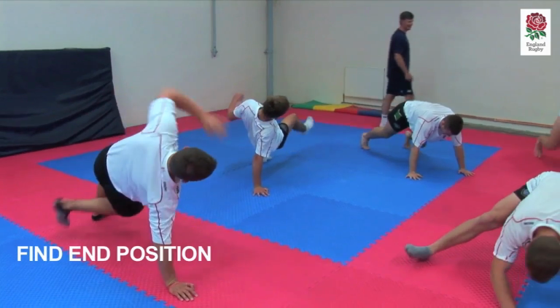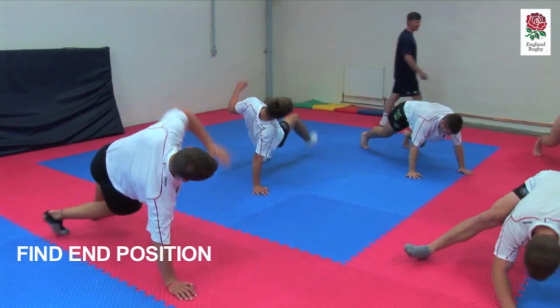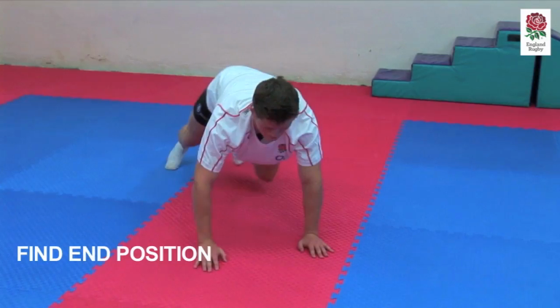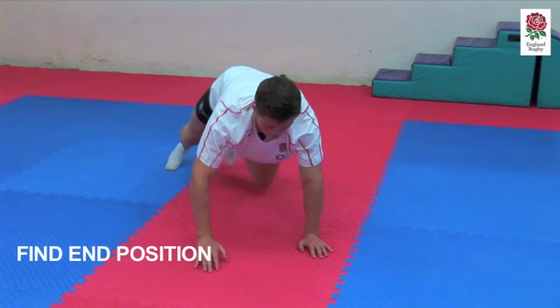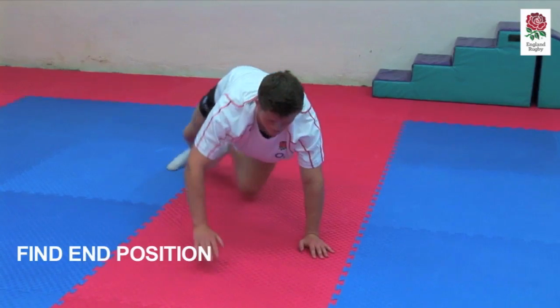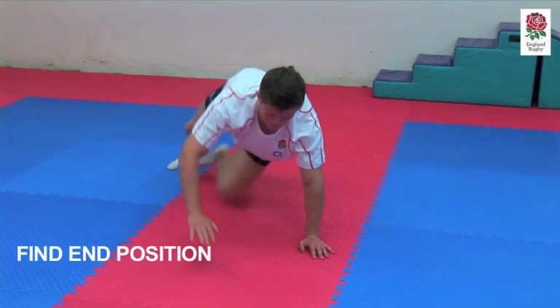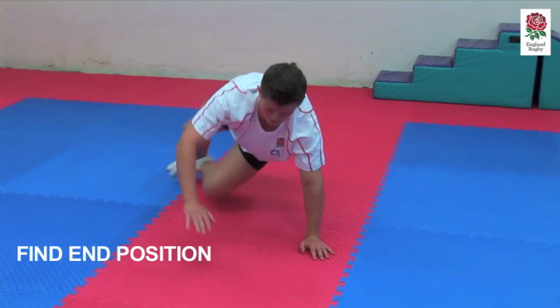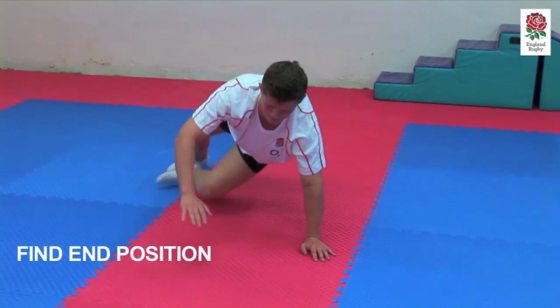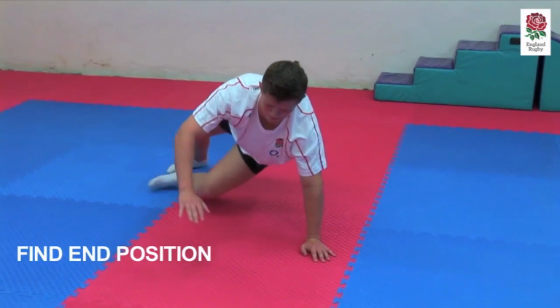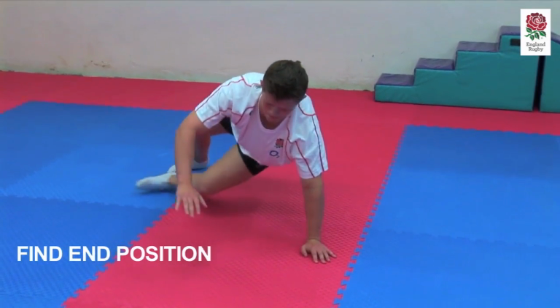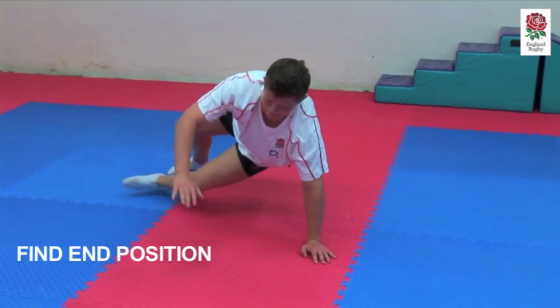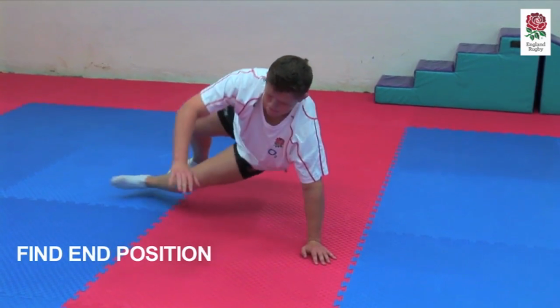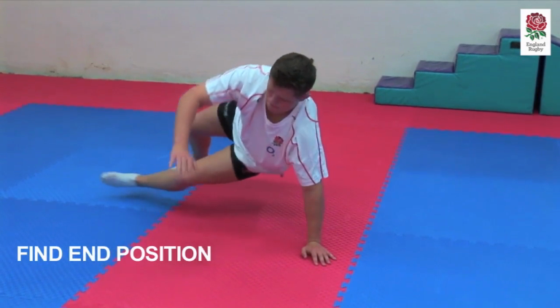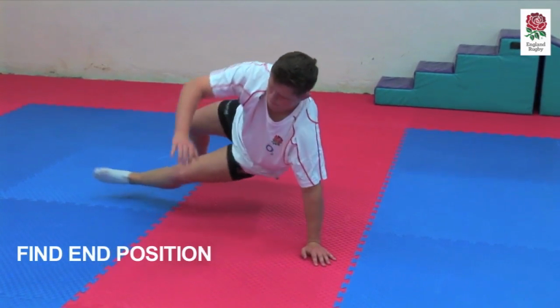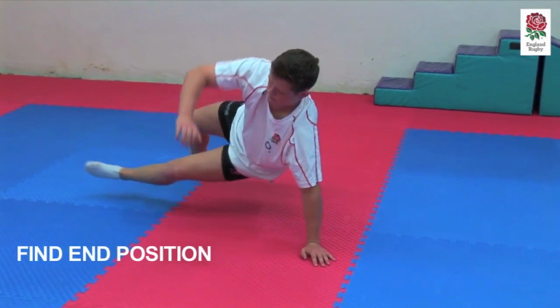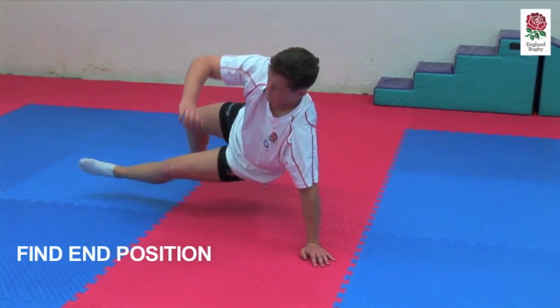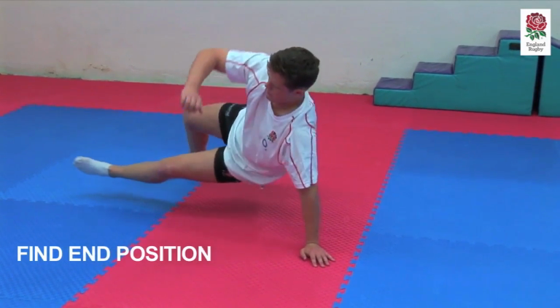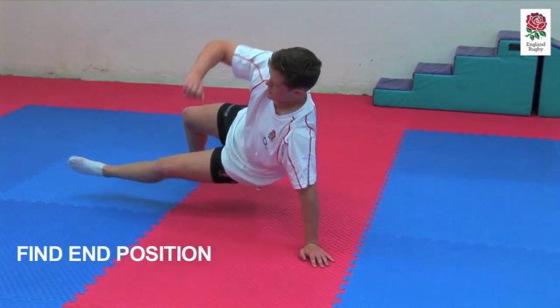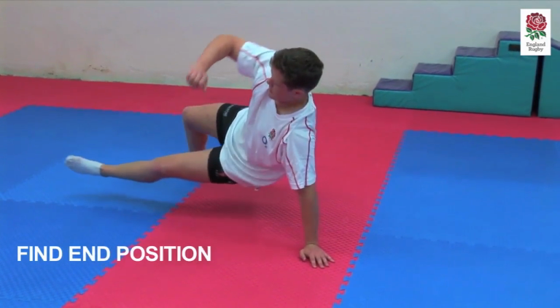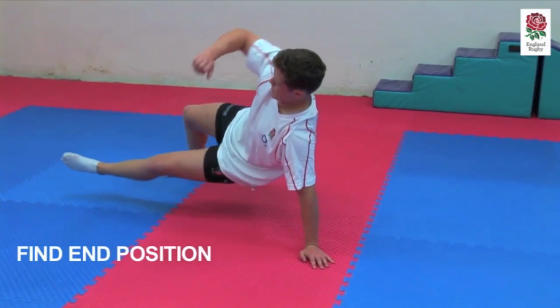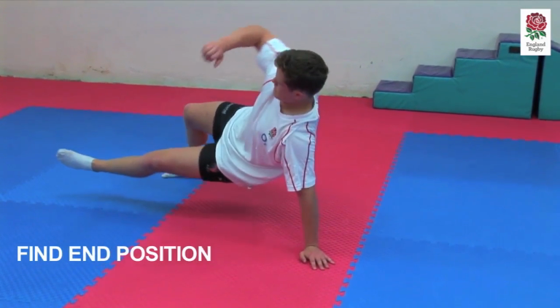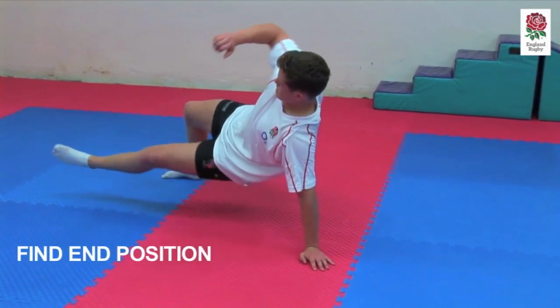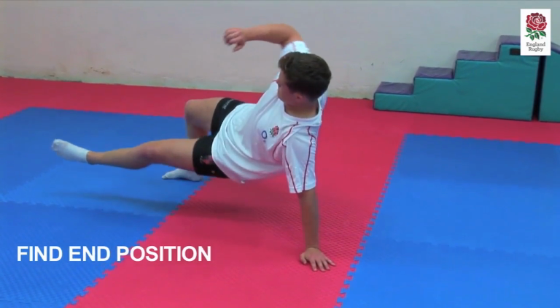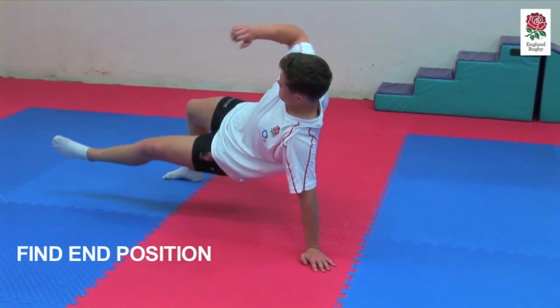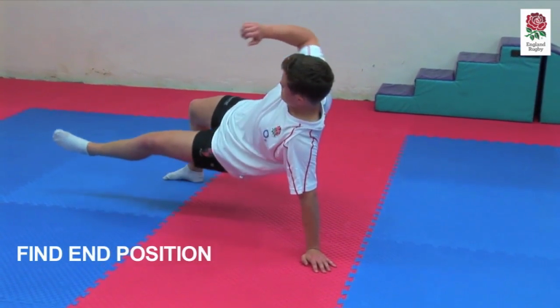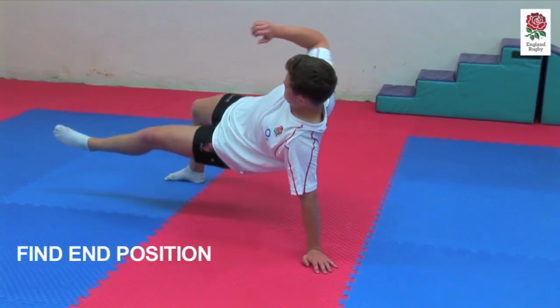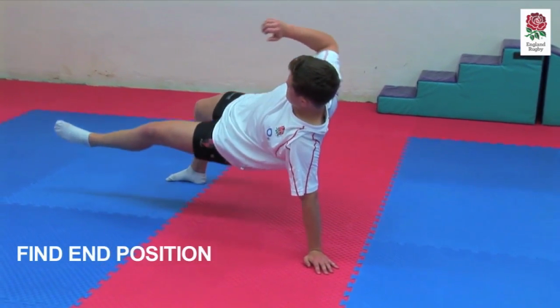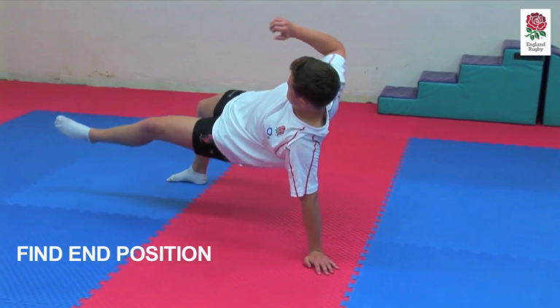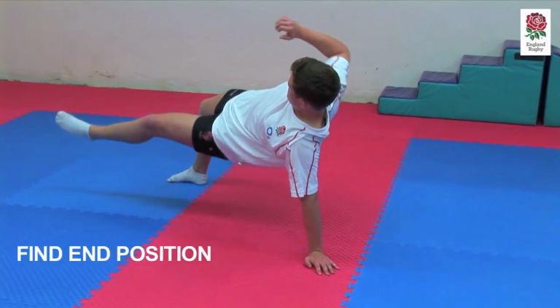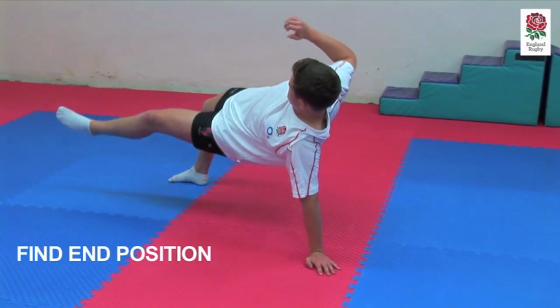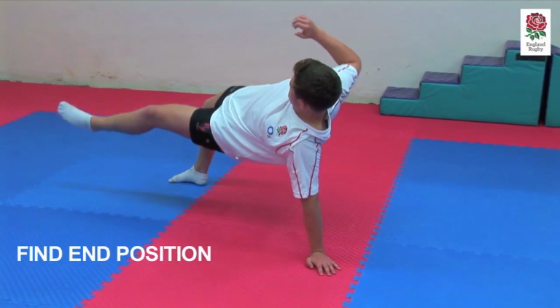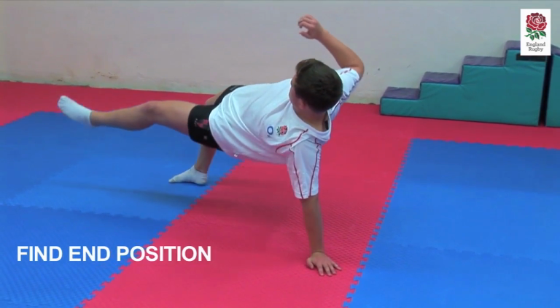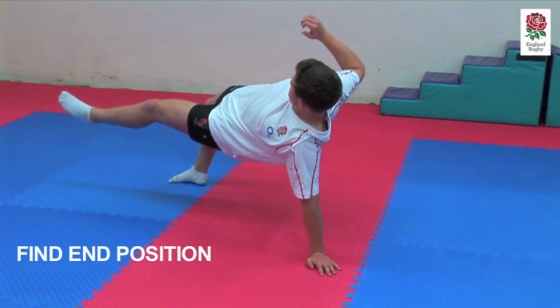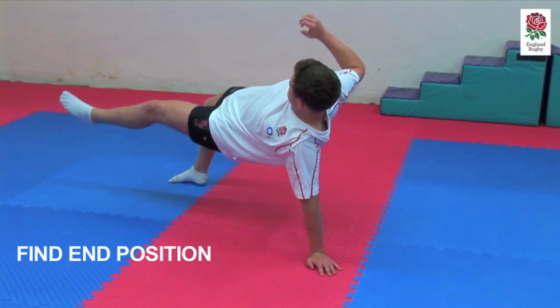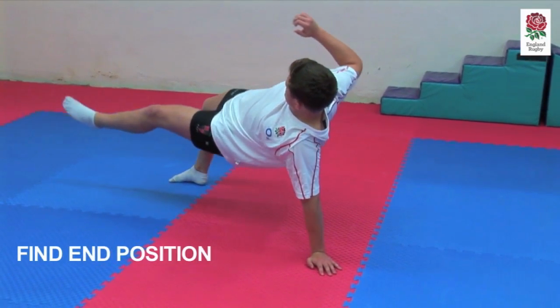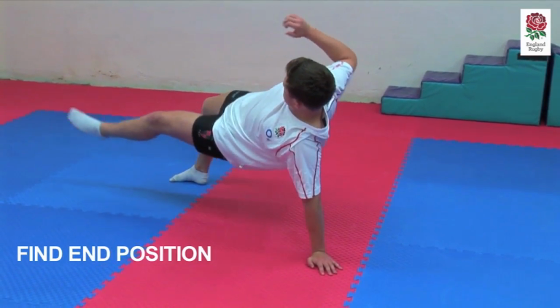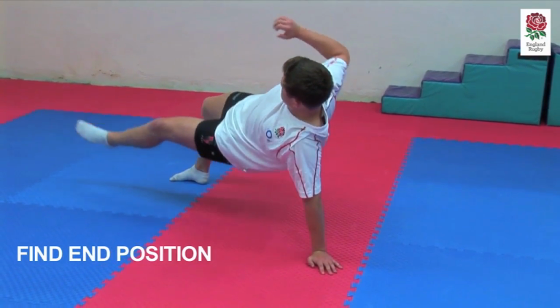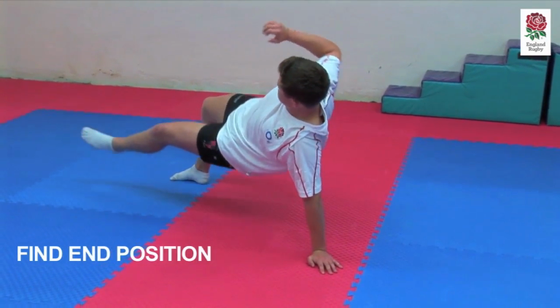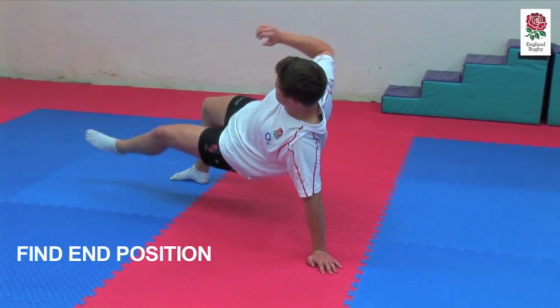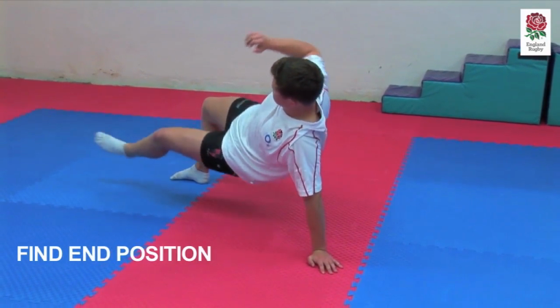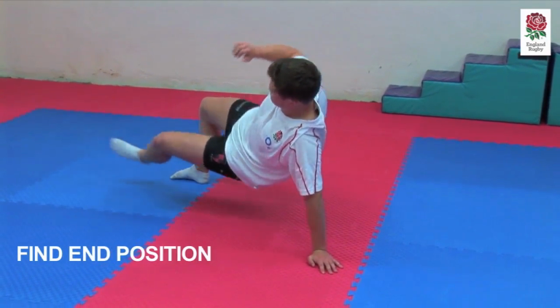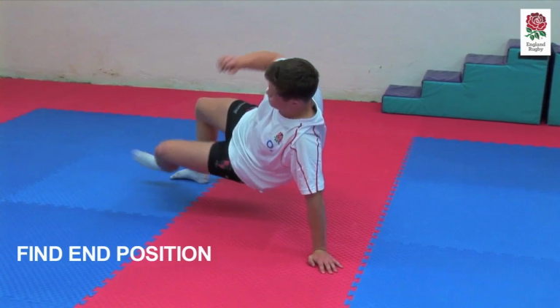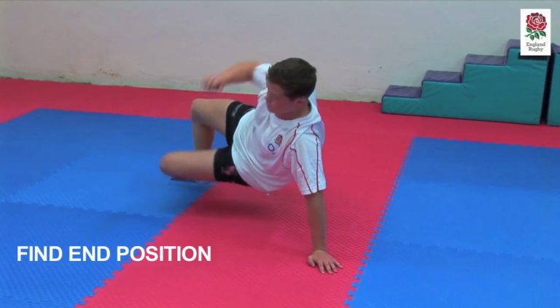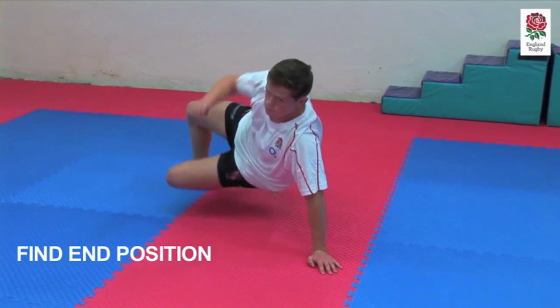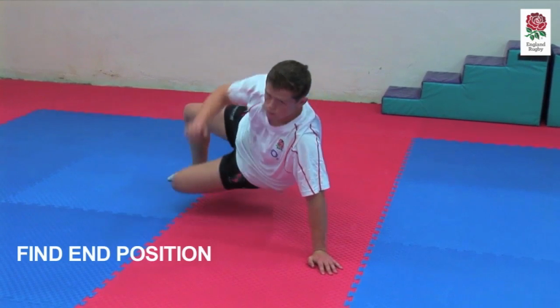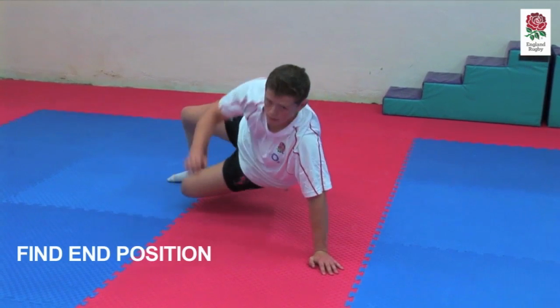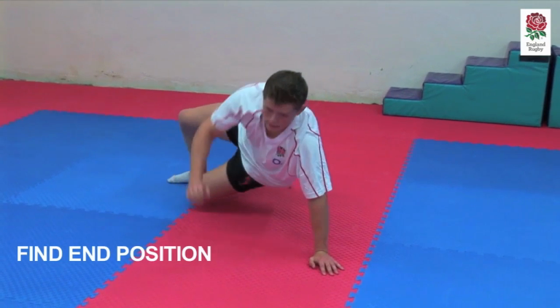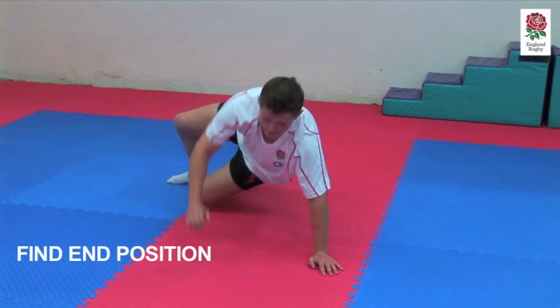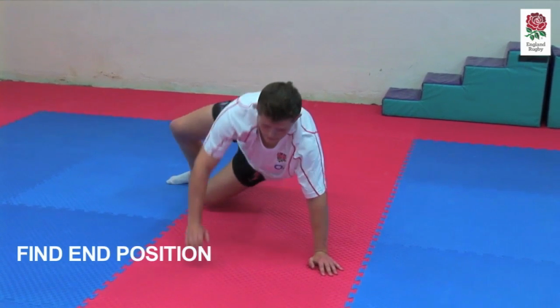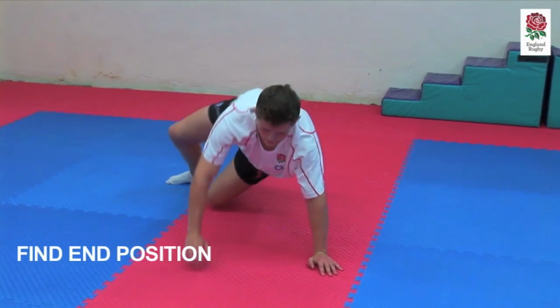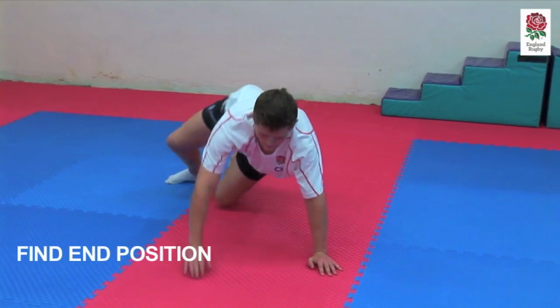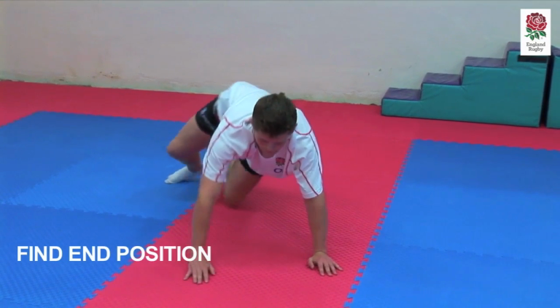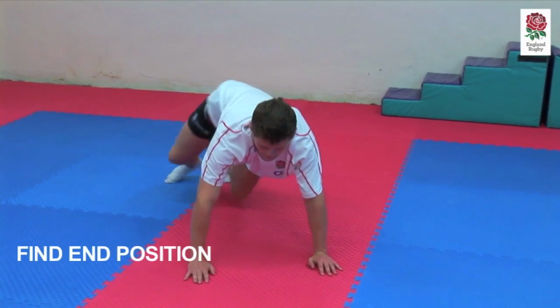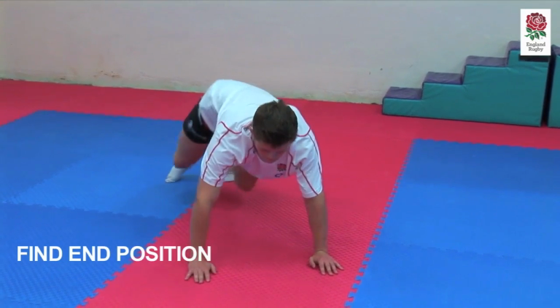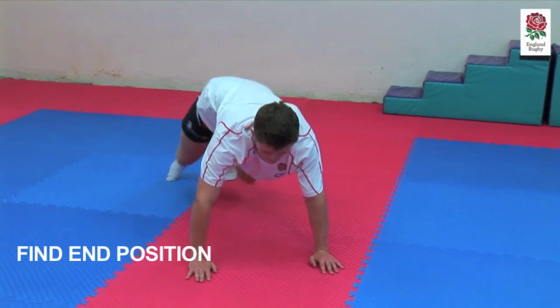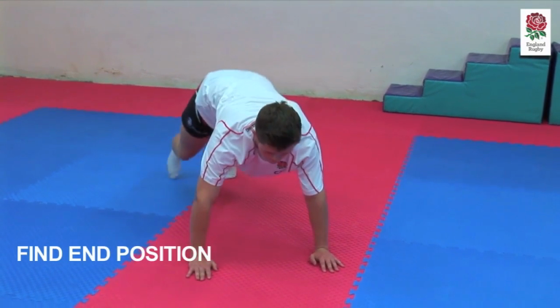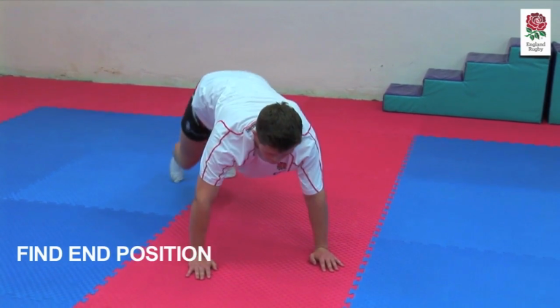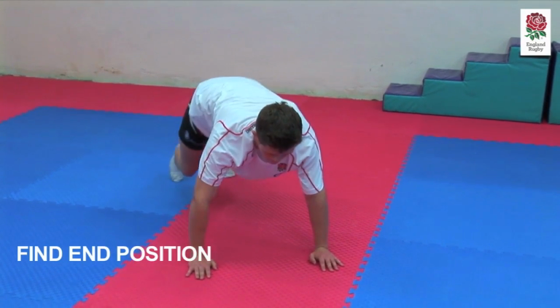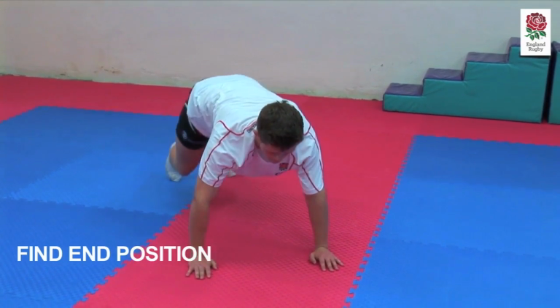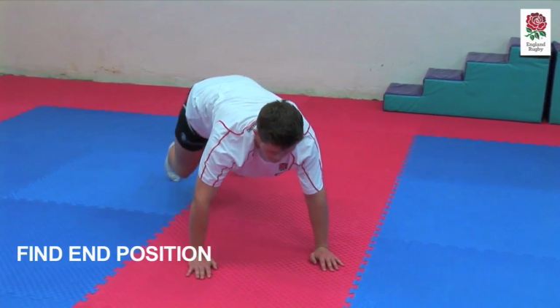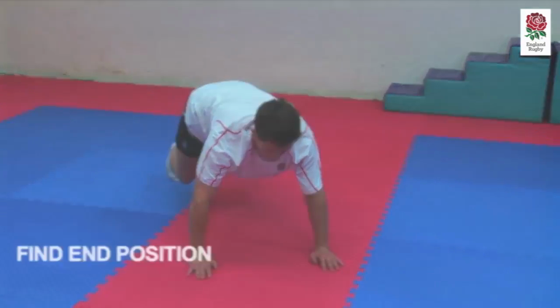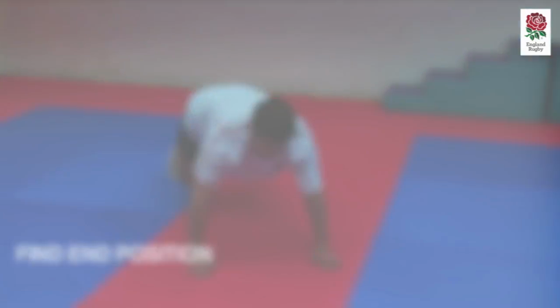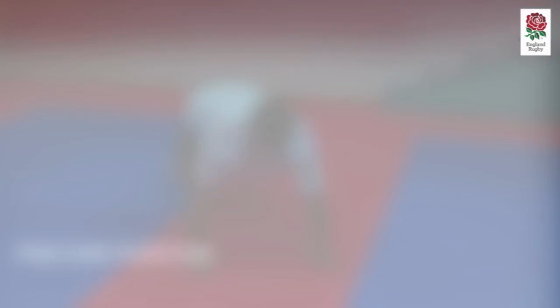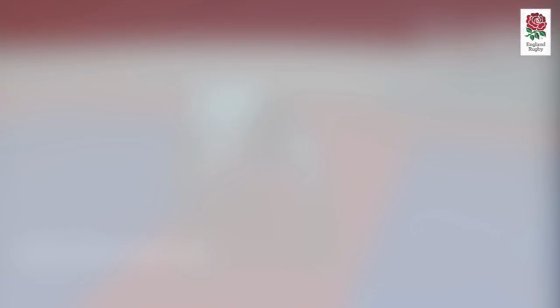Not bad. Good. A couple more on your side, guys. Get used to that movement. Builds really clear, do it slowly.